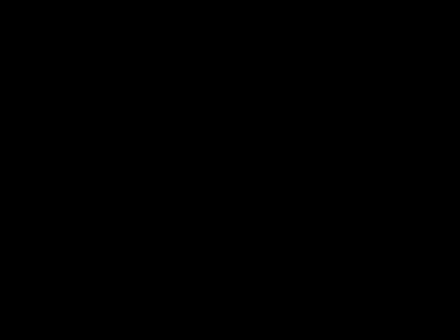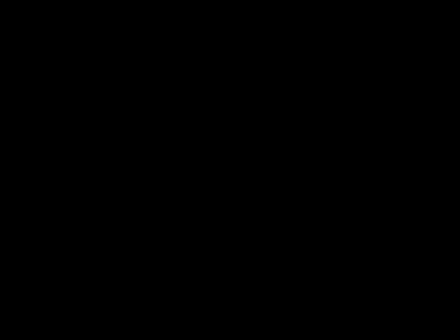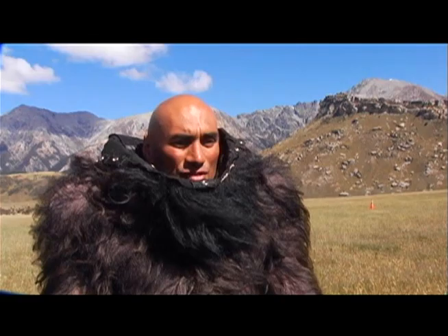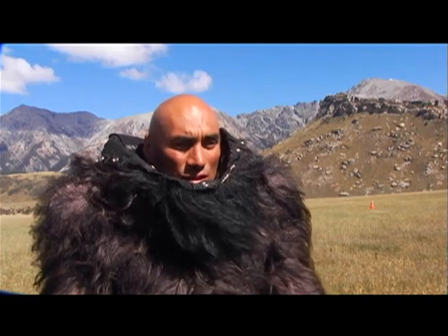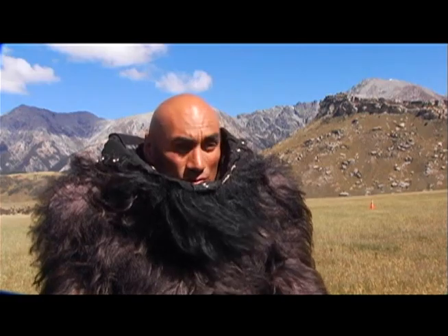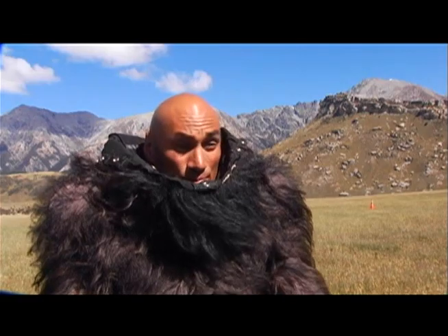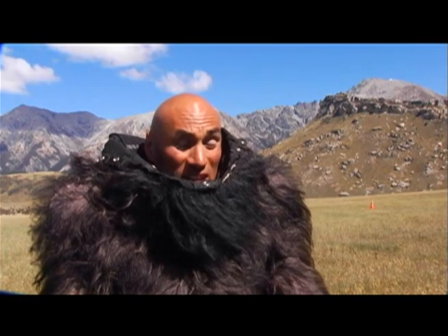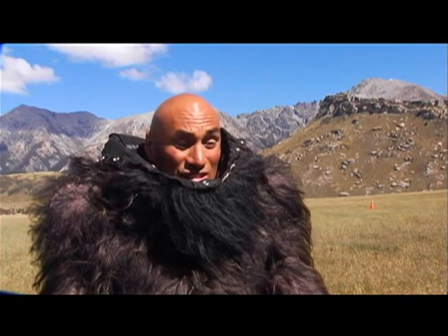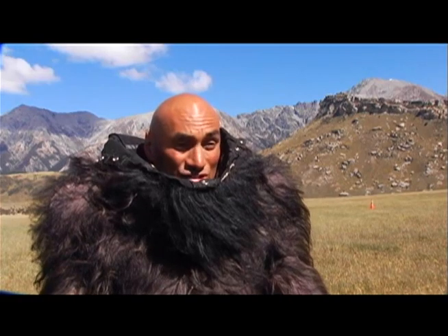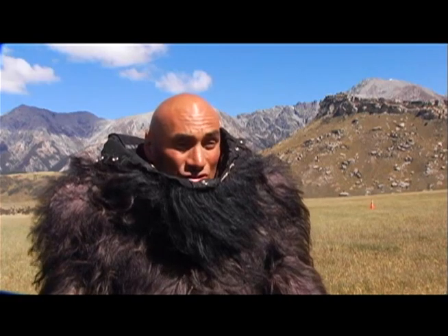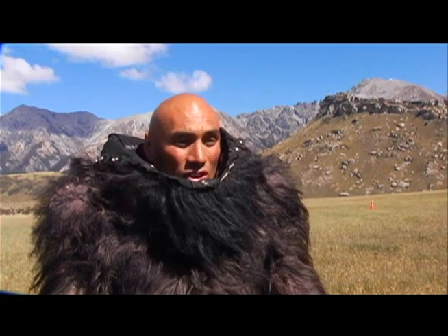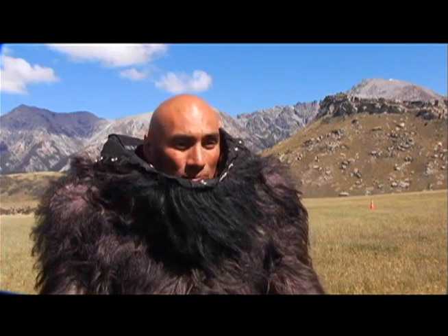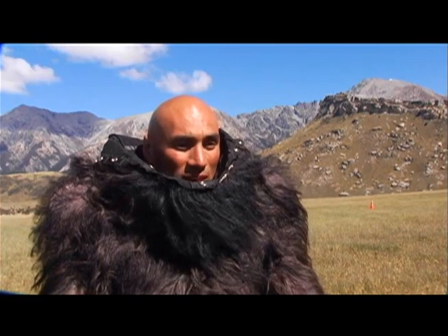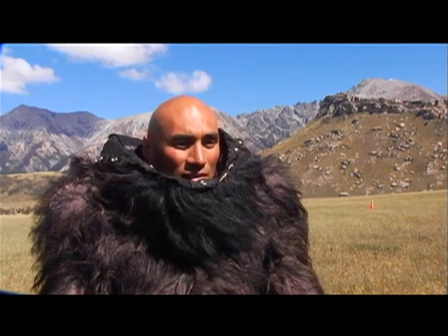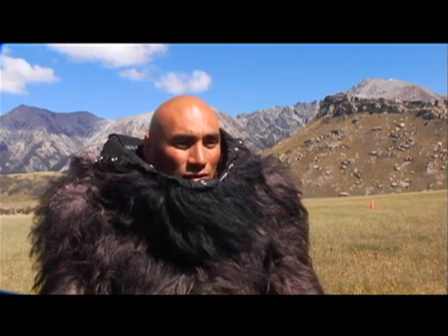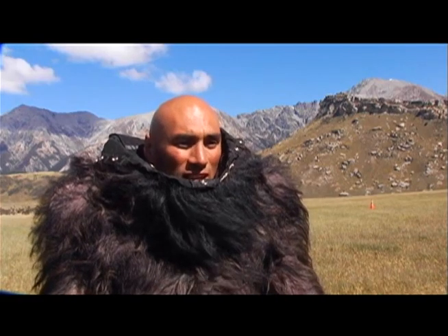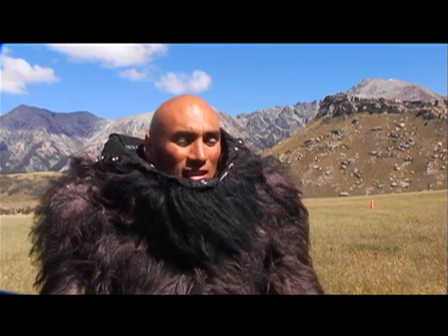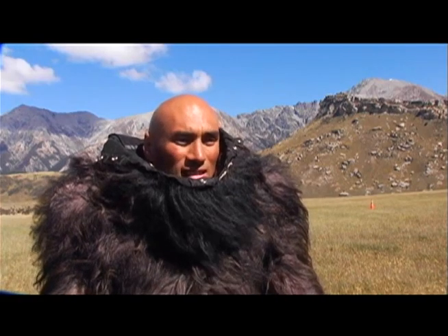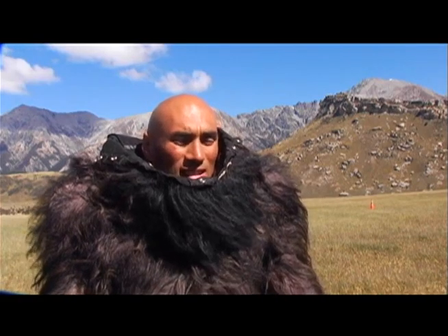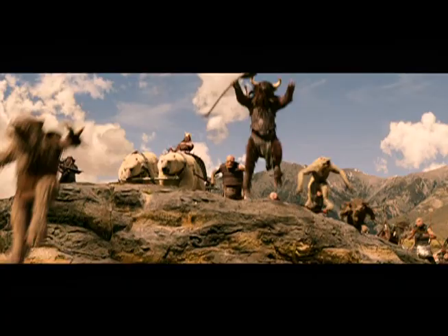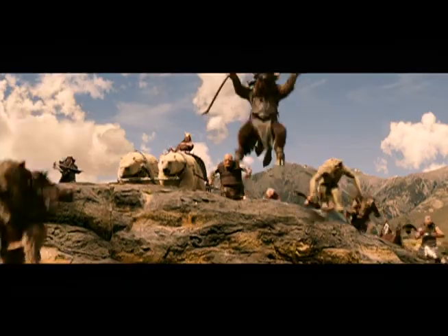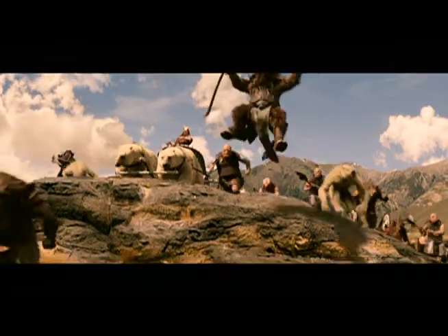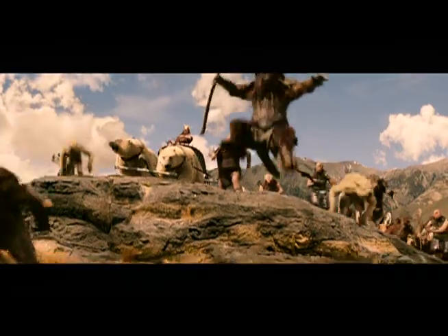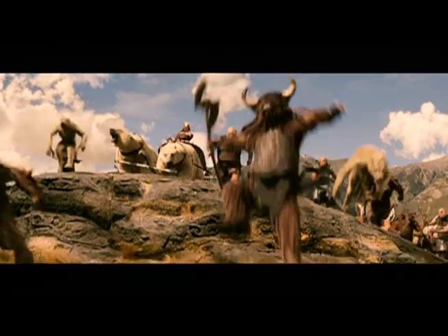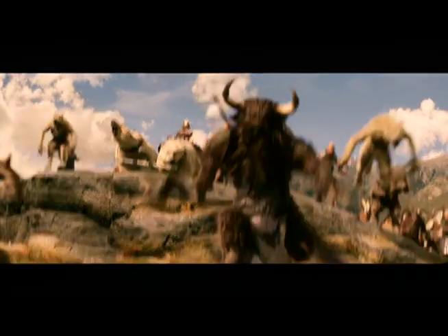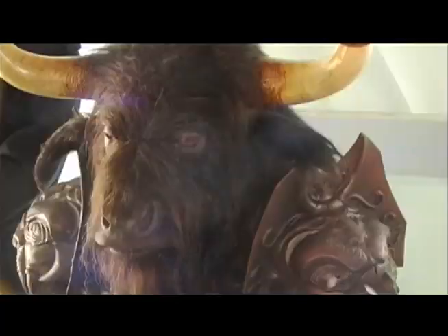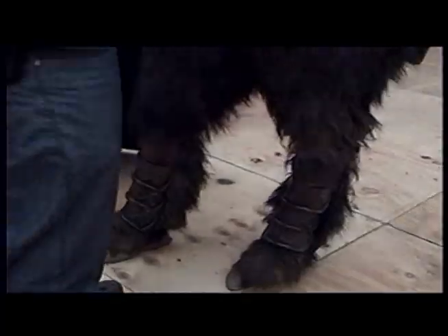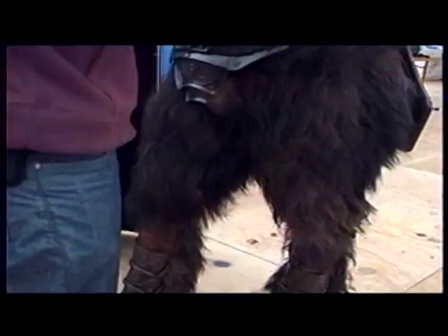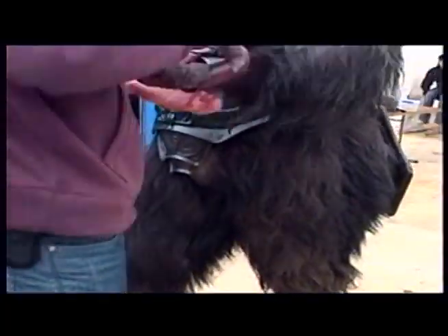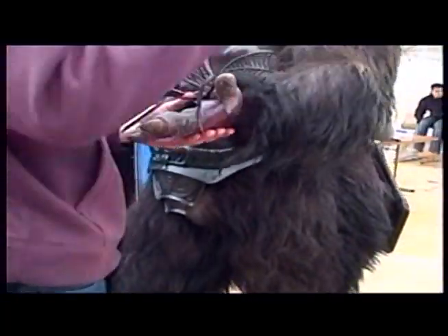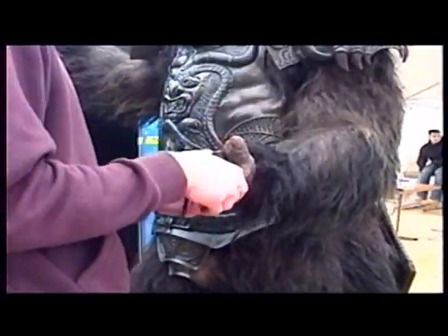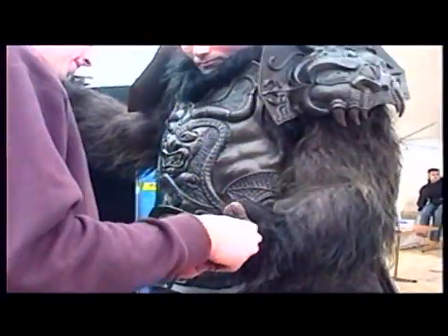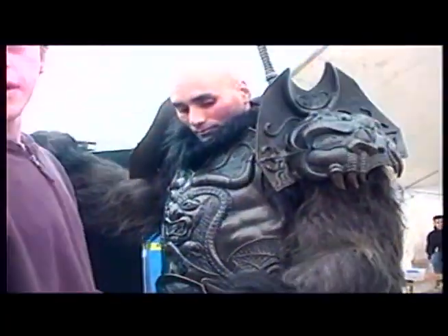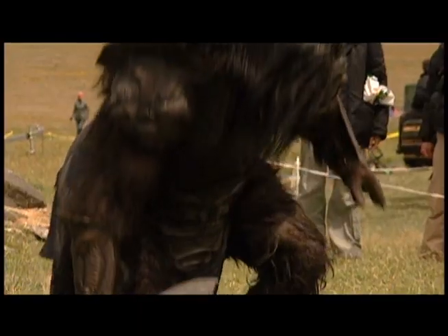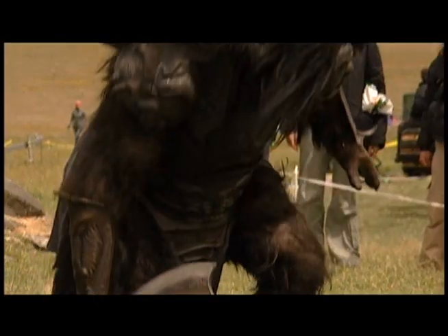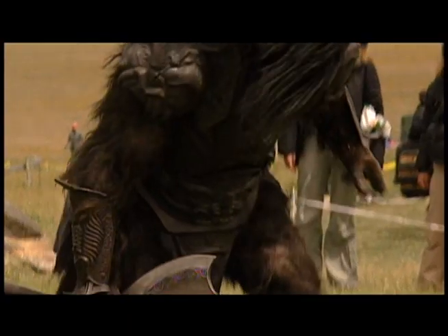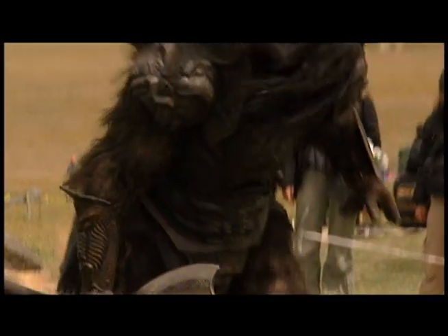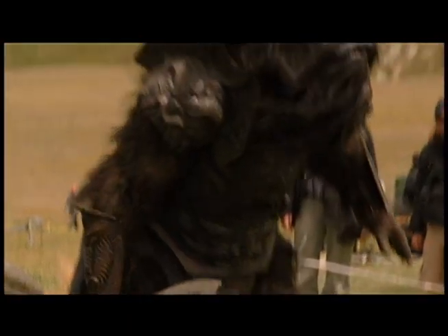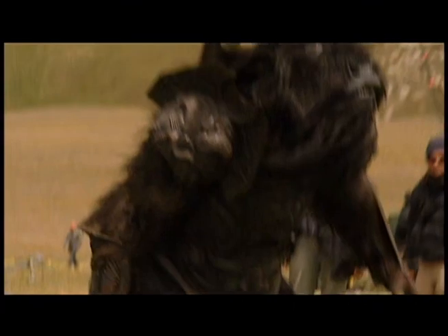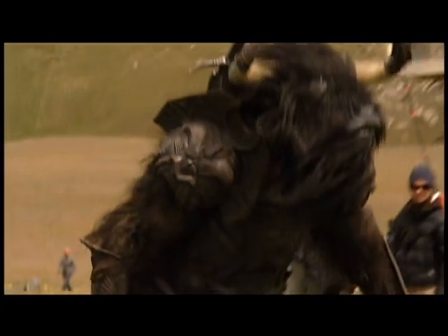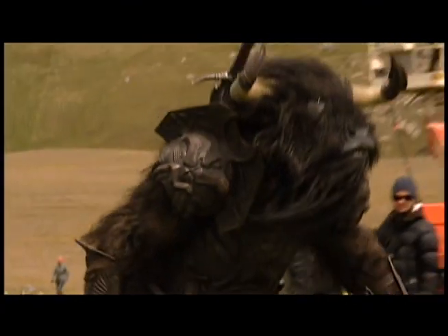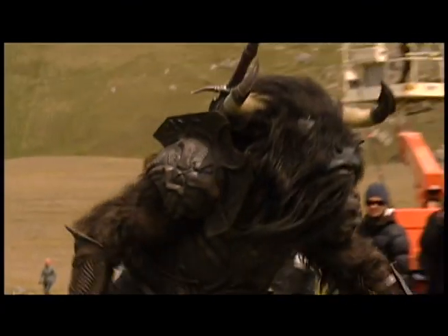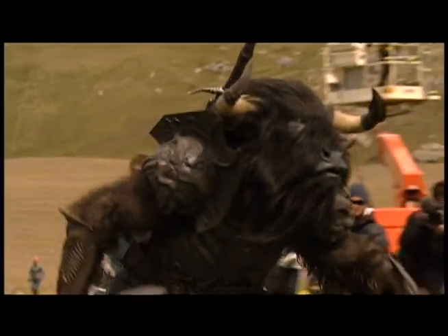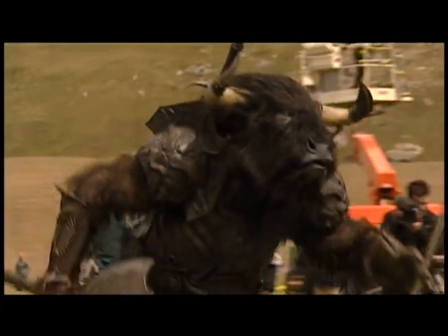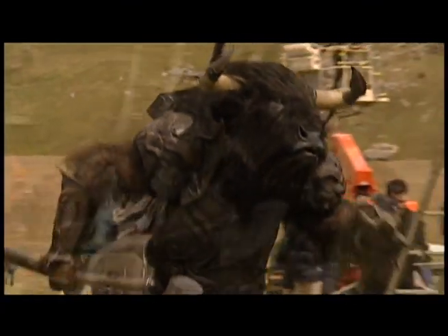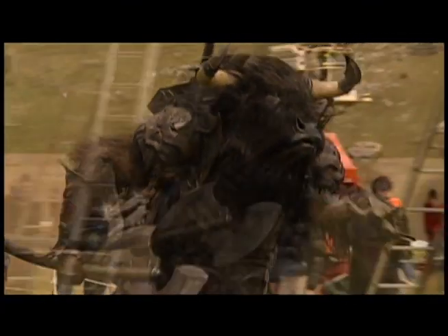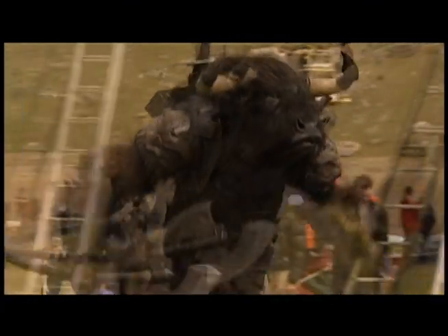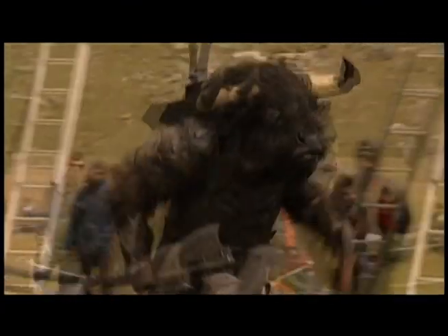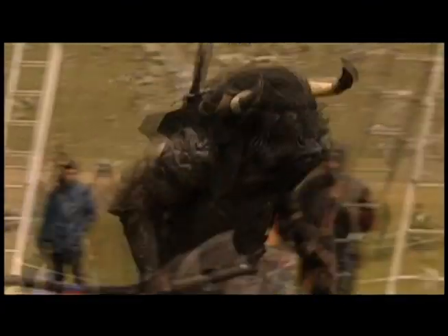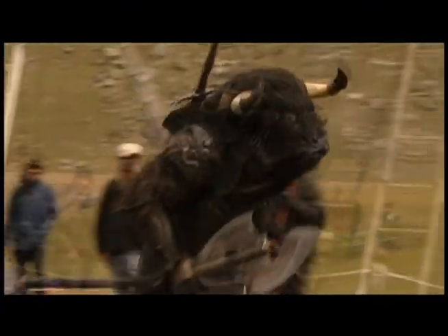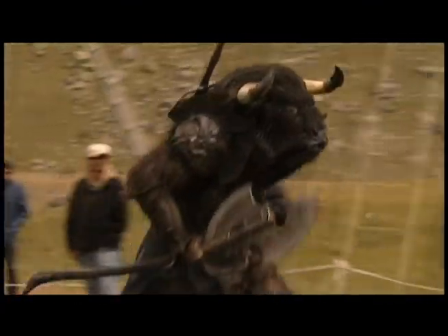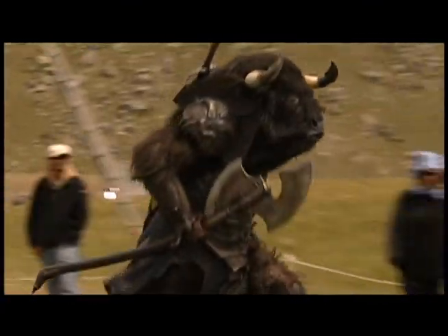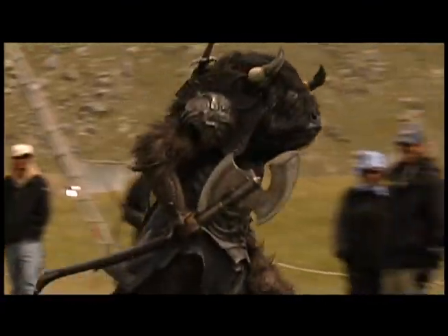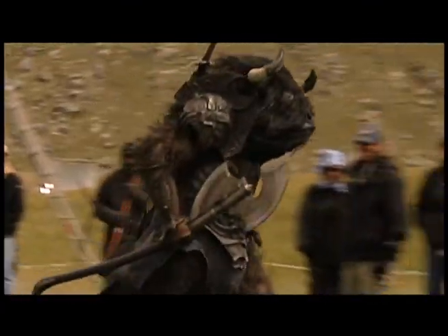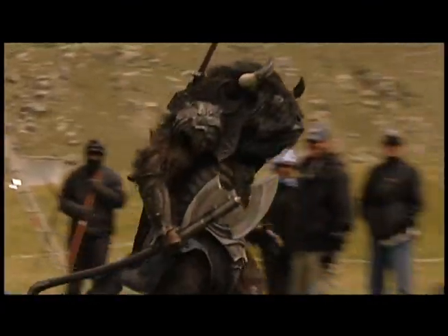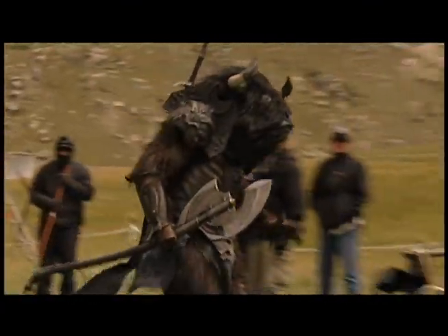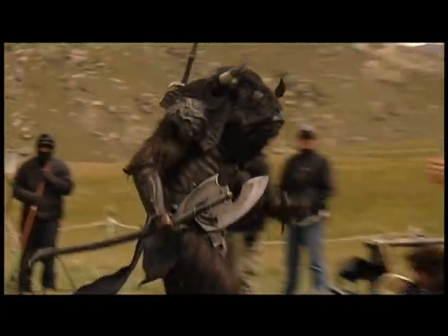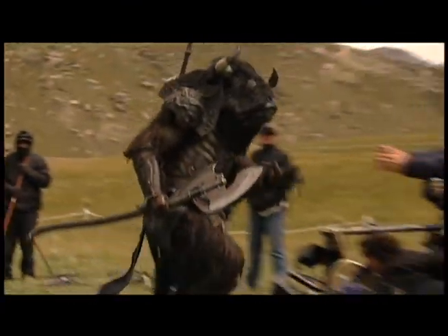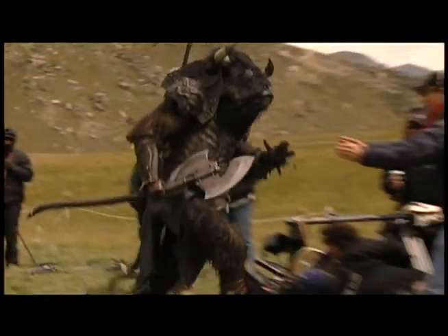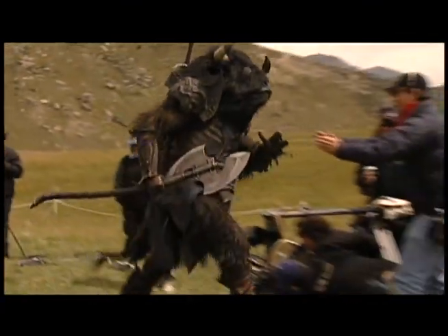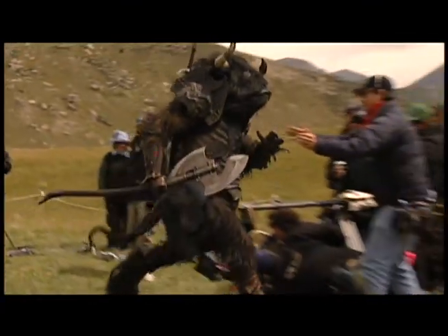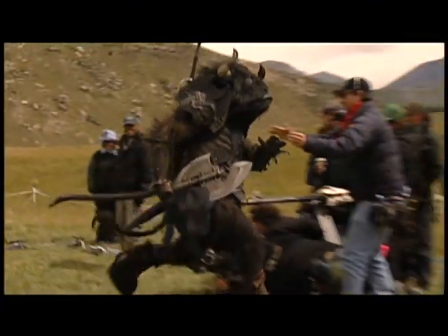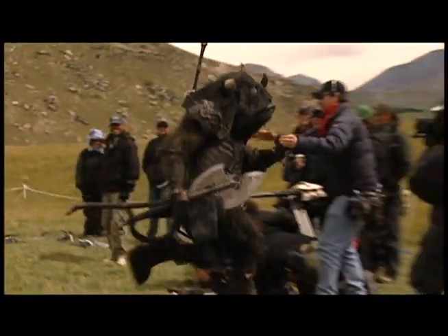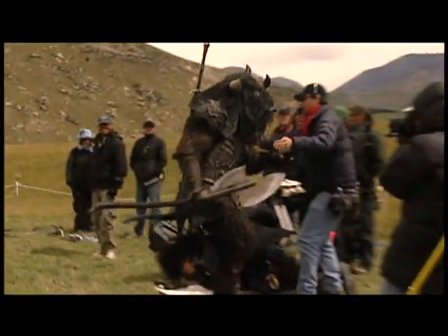They're a big, strong, powerful character. Massive. Minotaur.